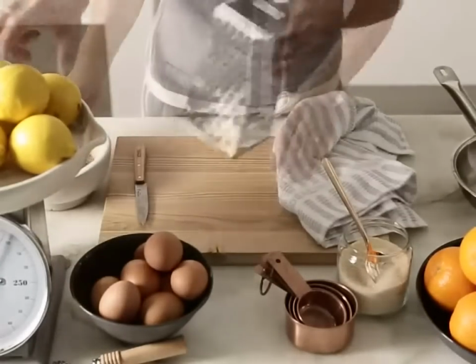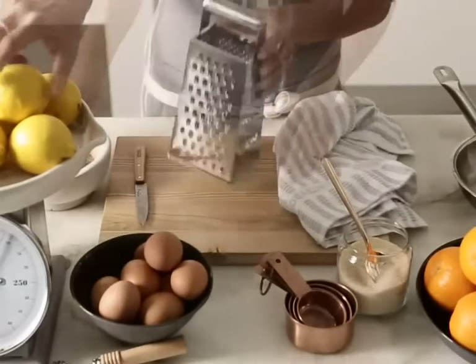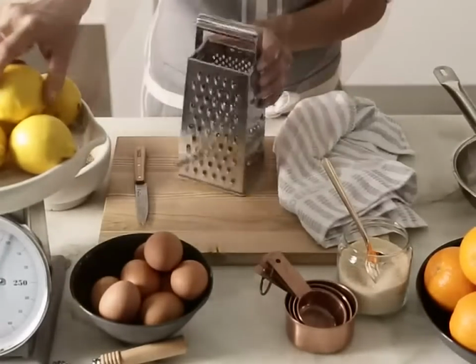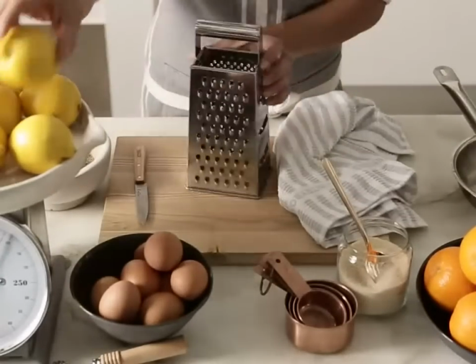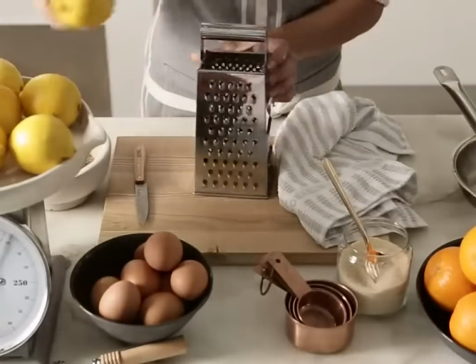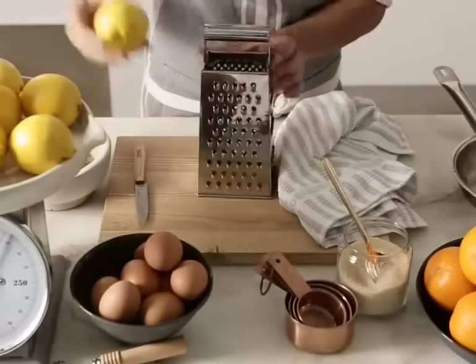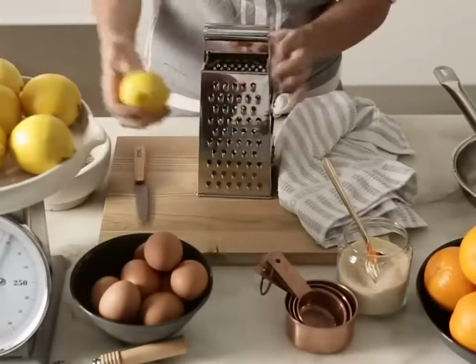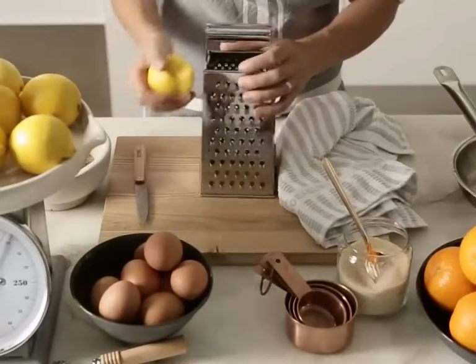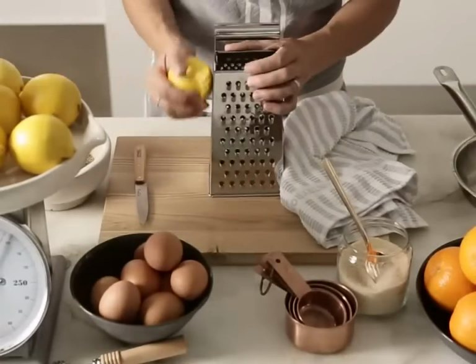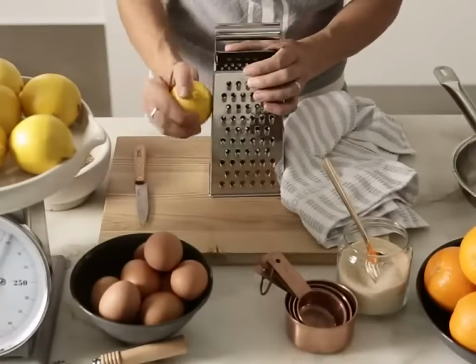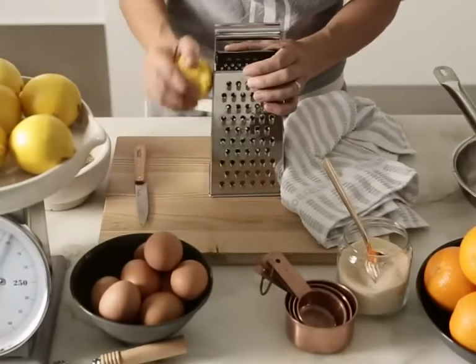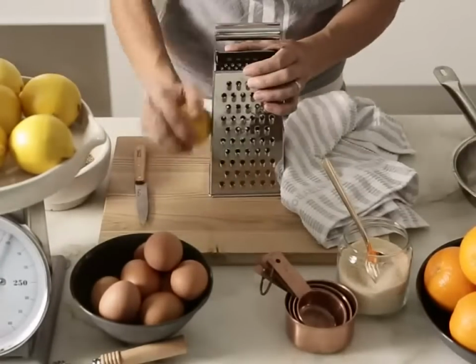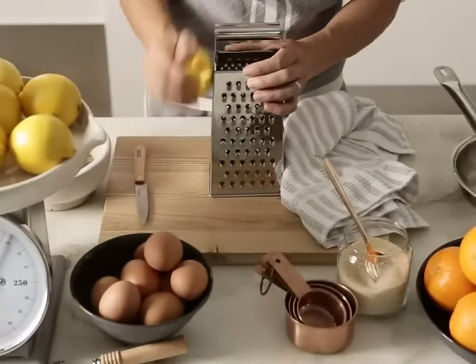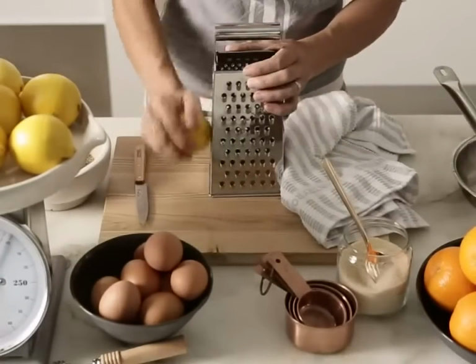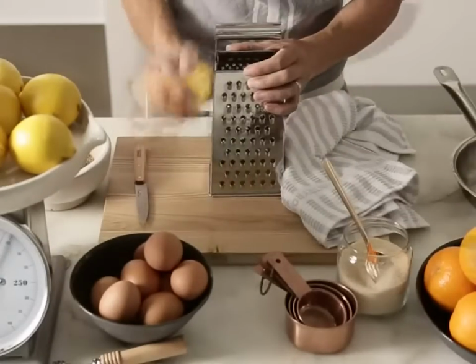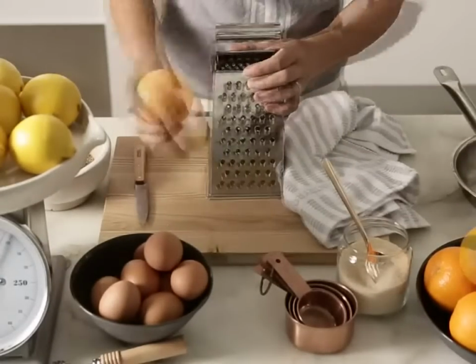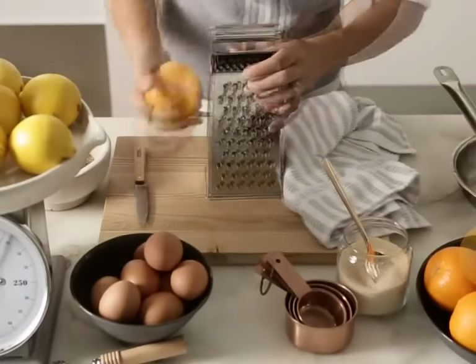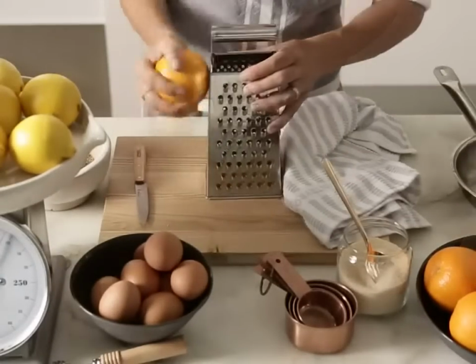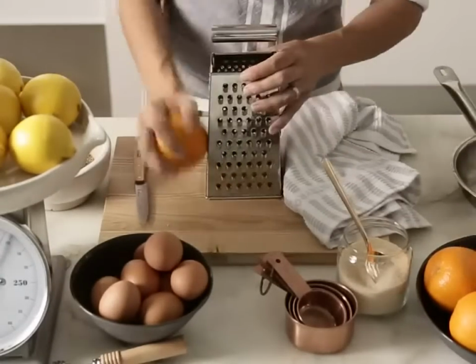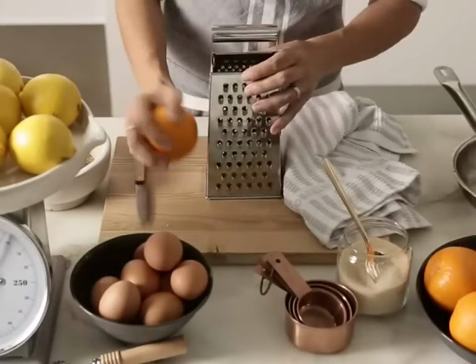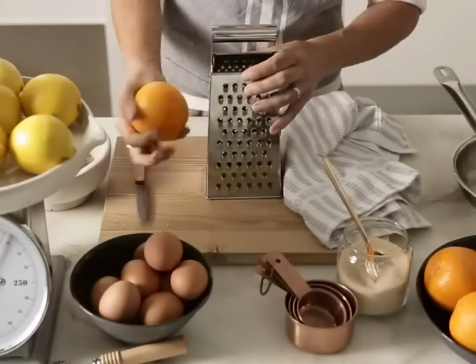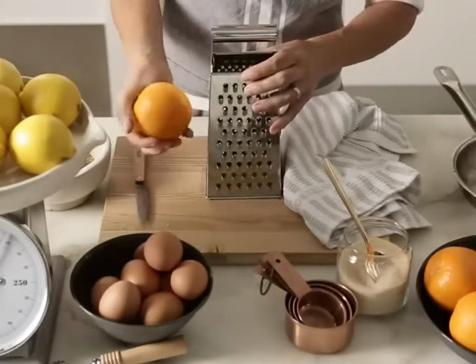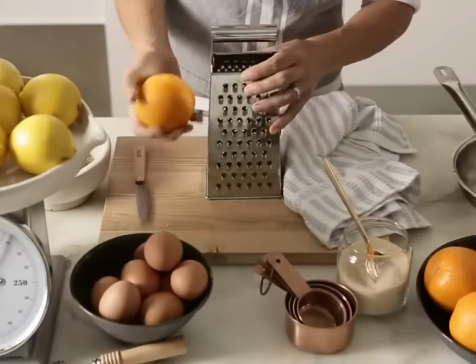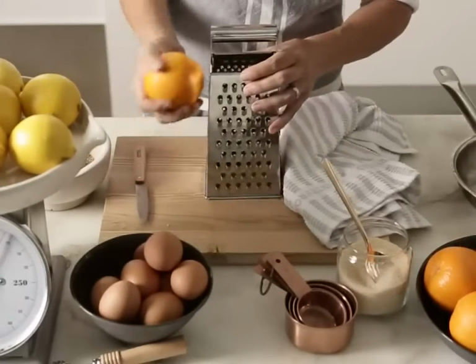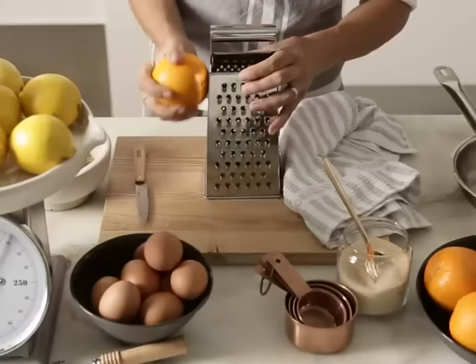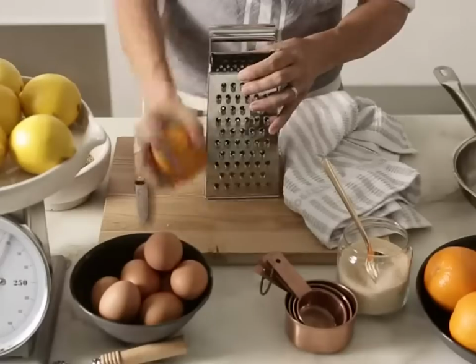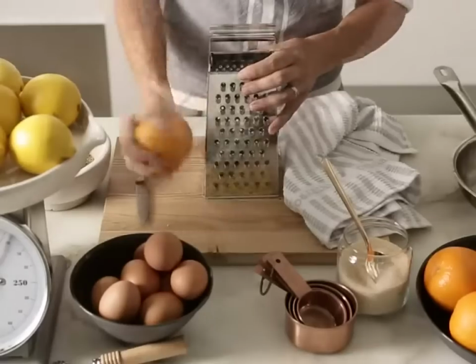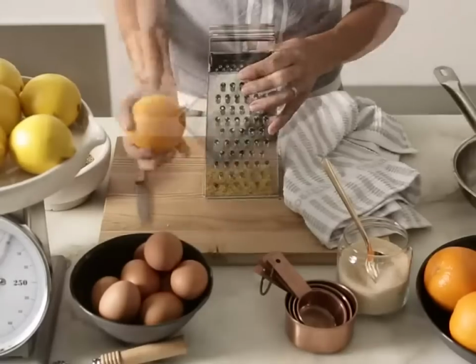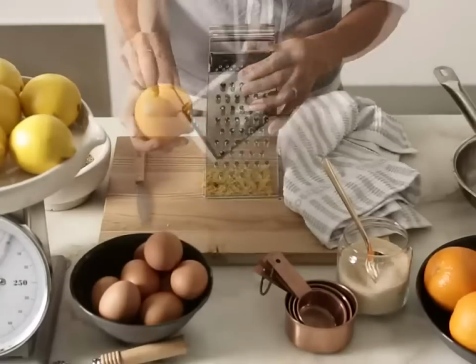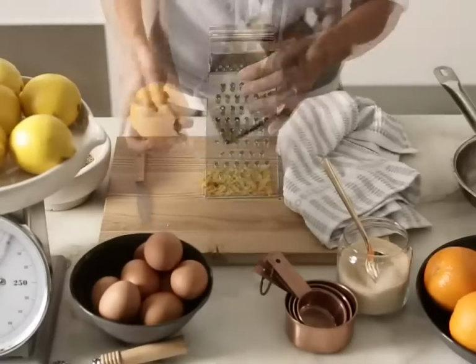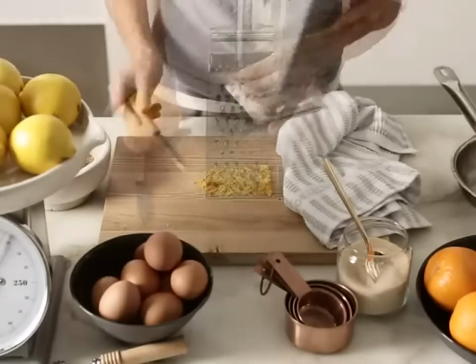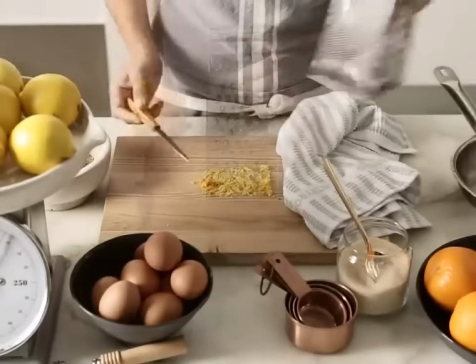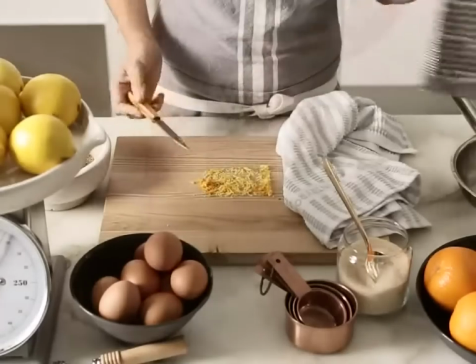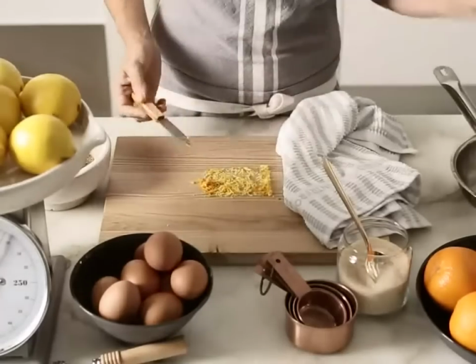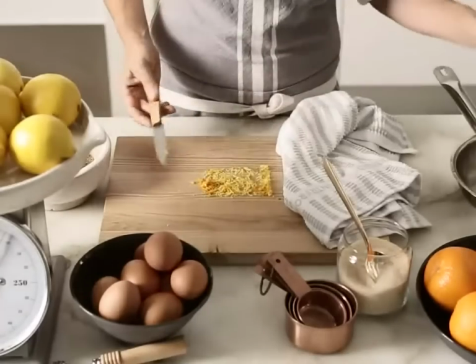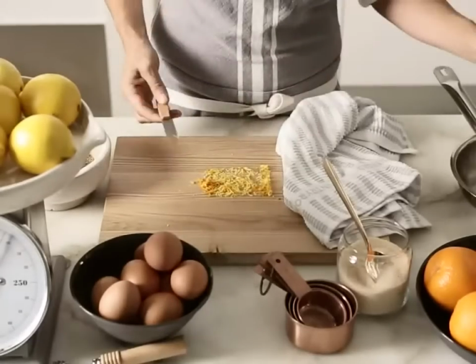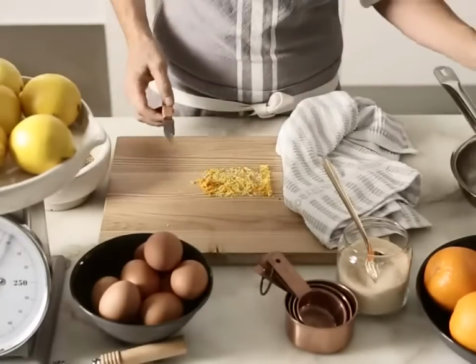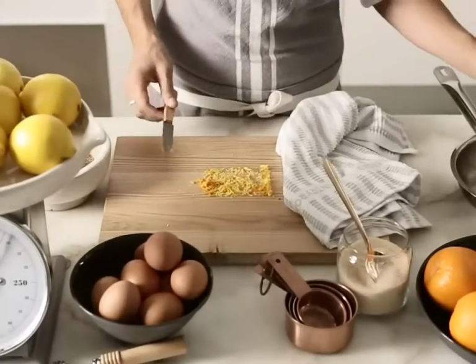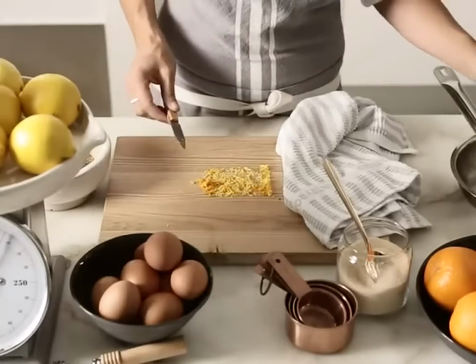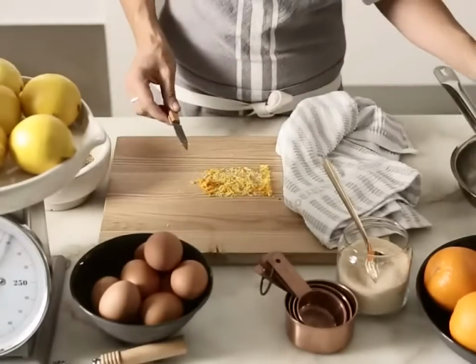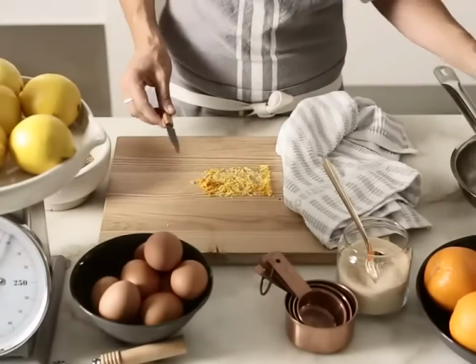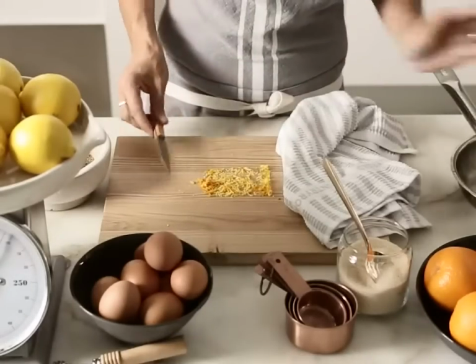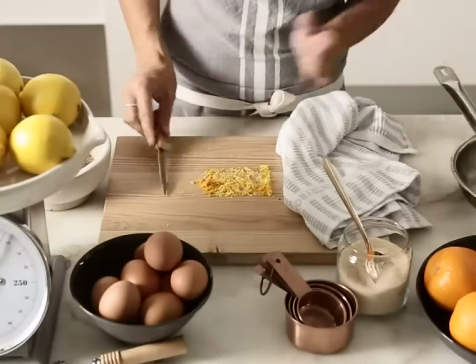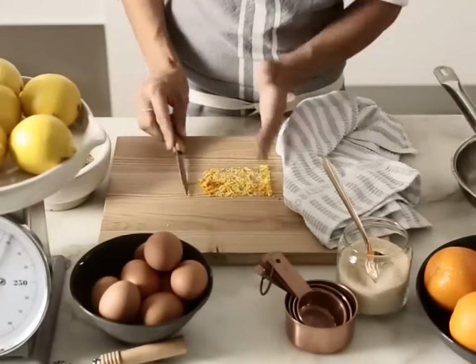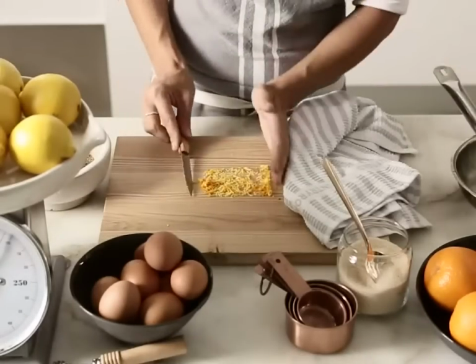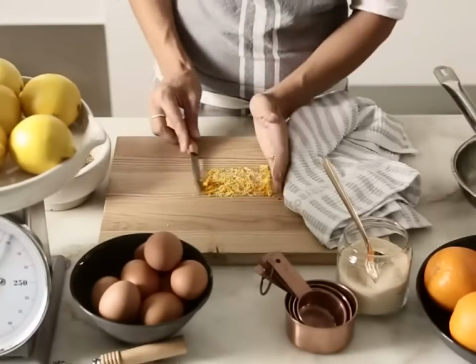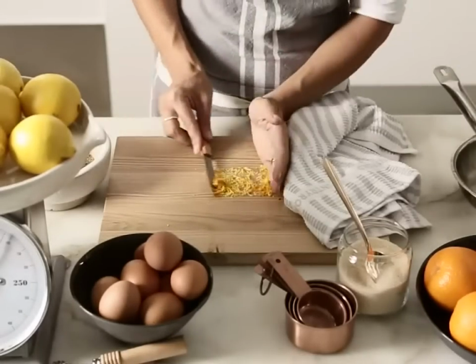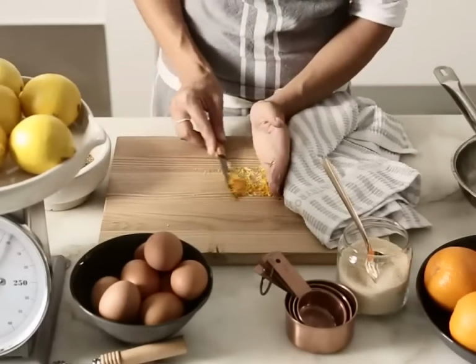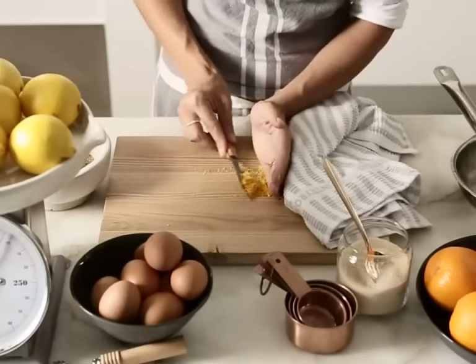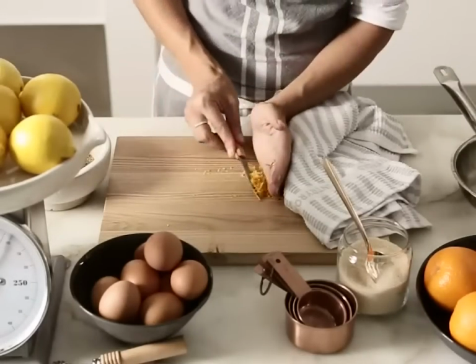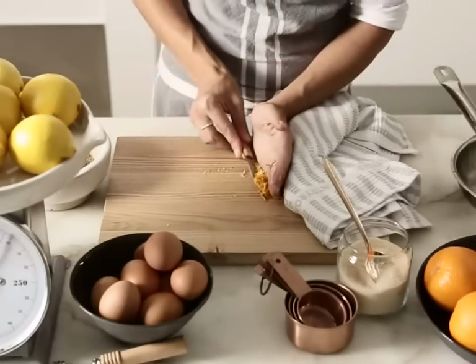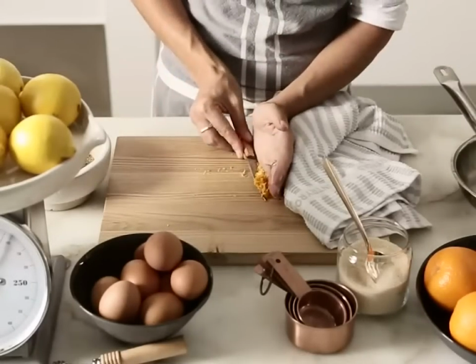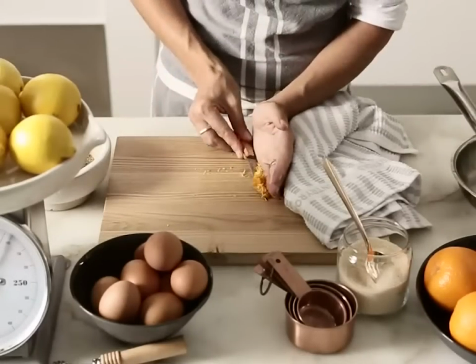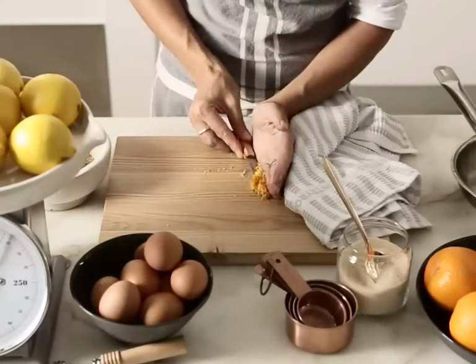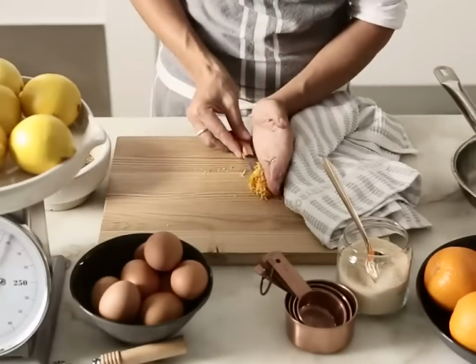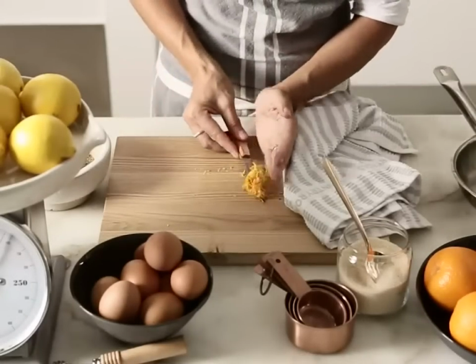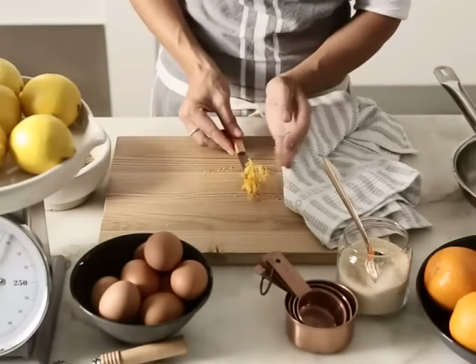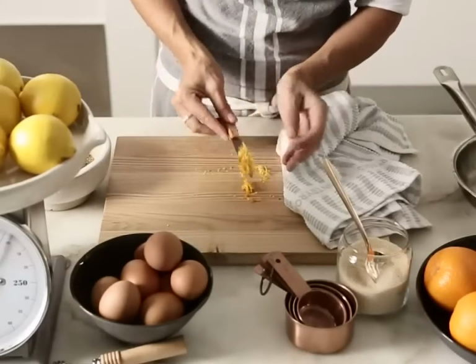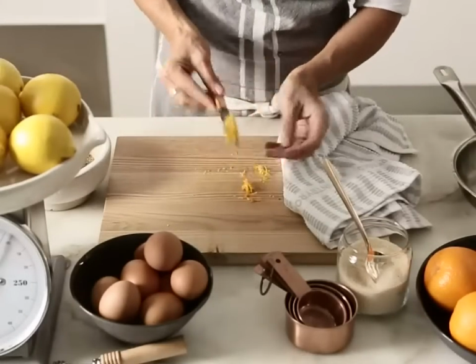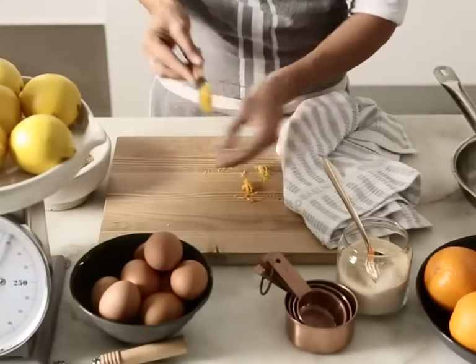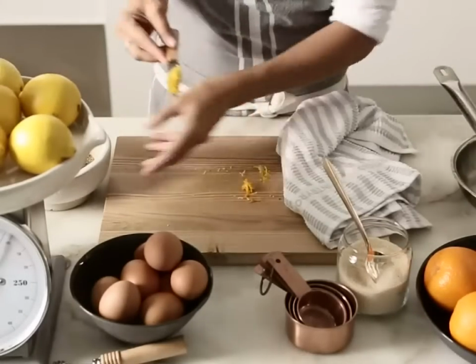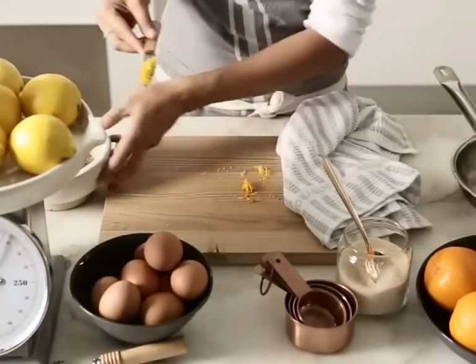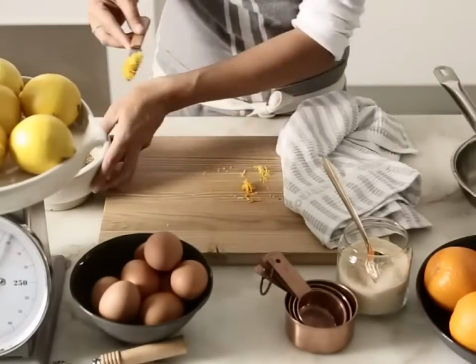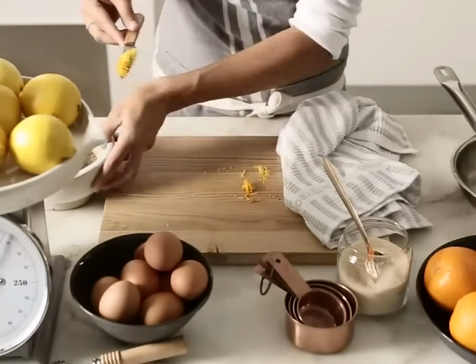Combine the ground fennel seeds with the sugar and set aside. Finely grate the rind of a lemon and an orange, add to the sugar mixture, stir to combine and set aside.